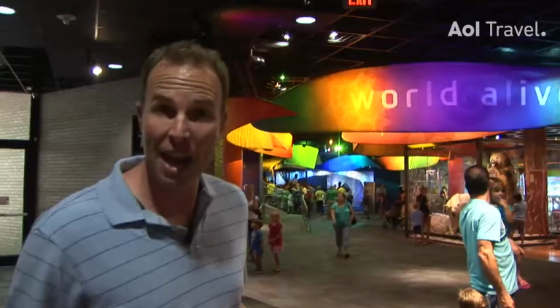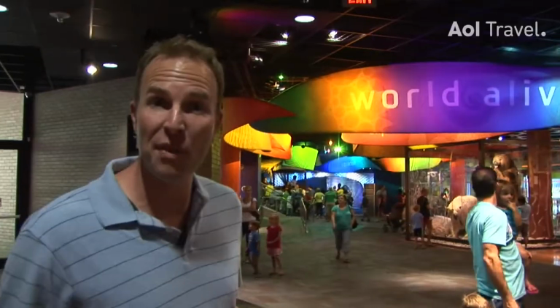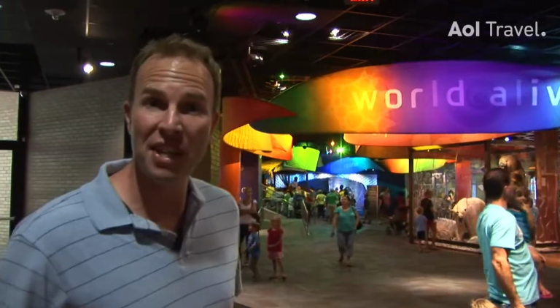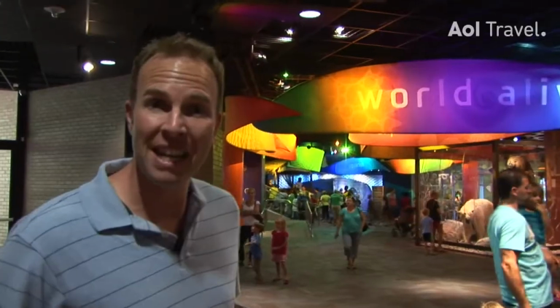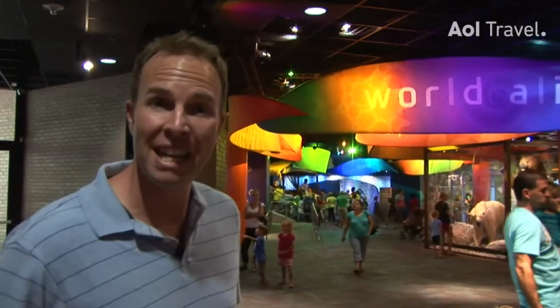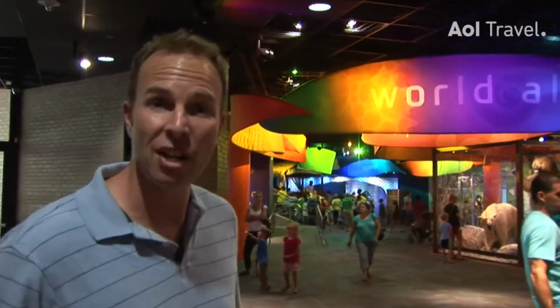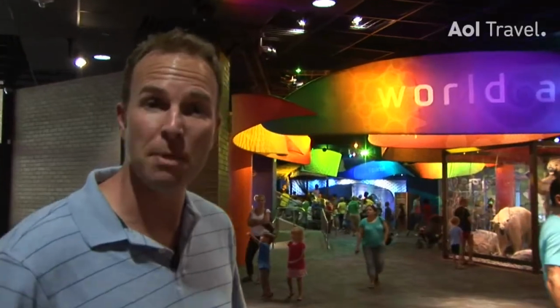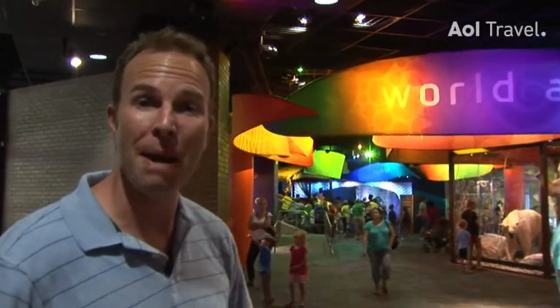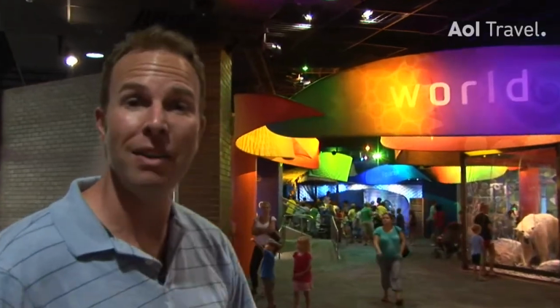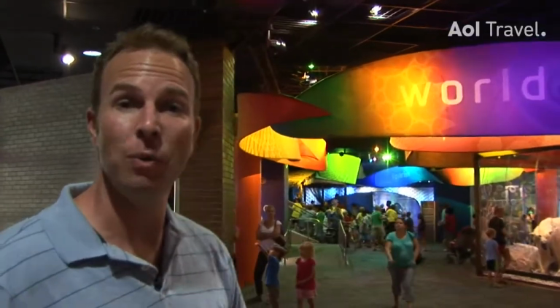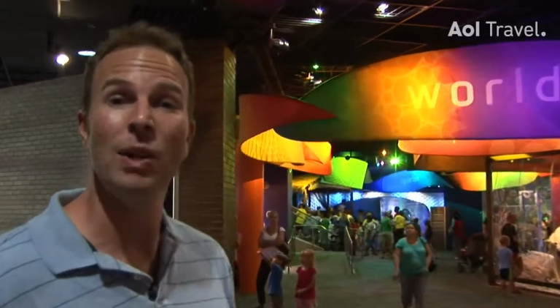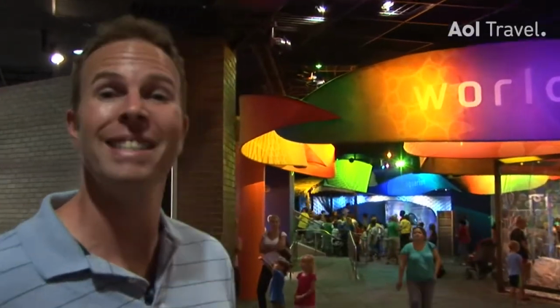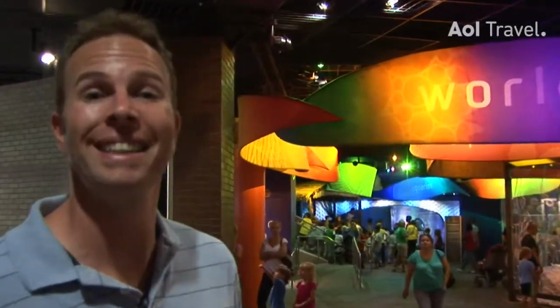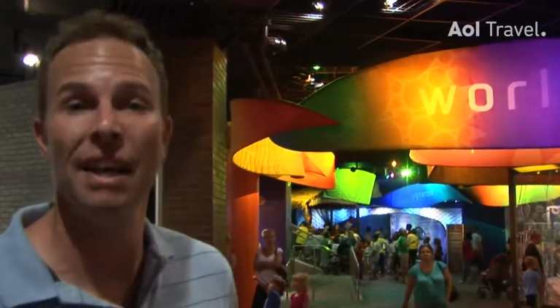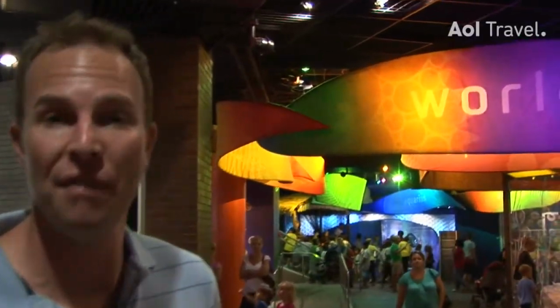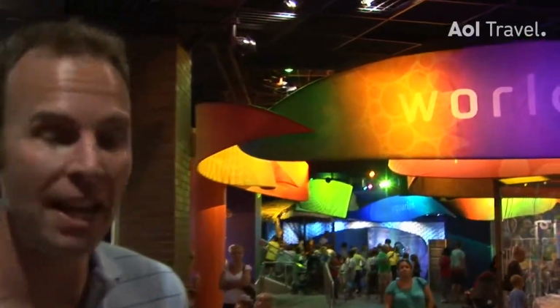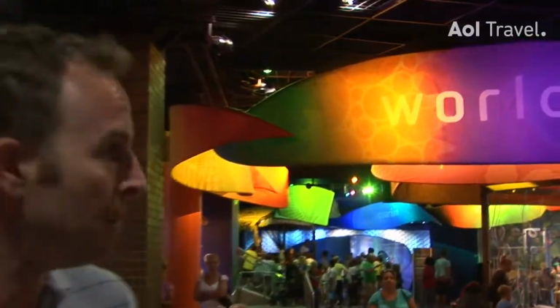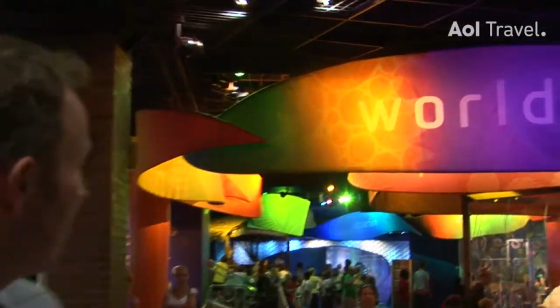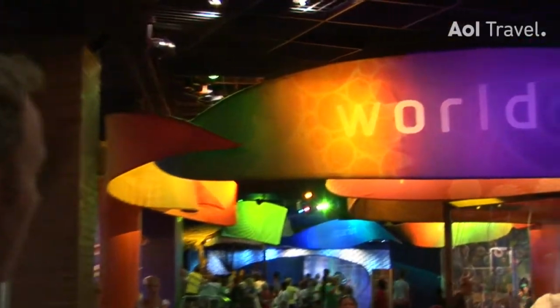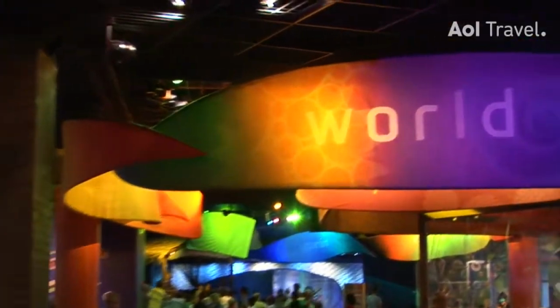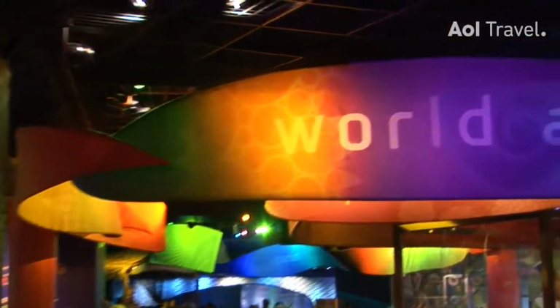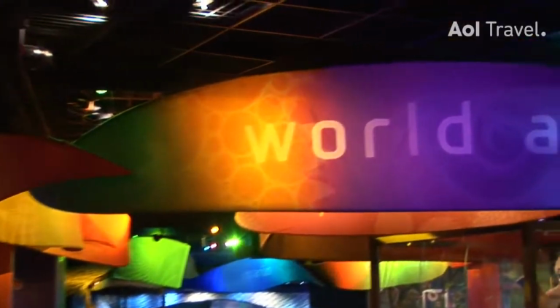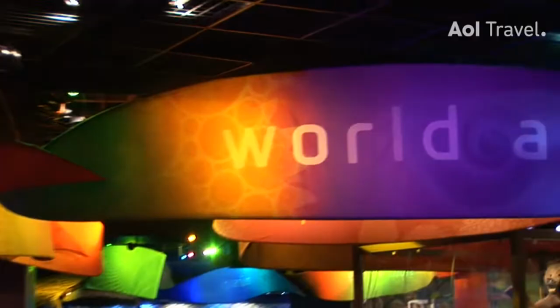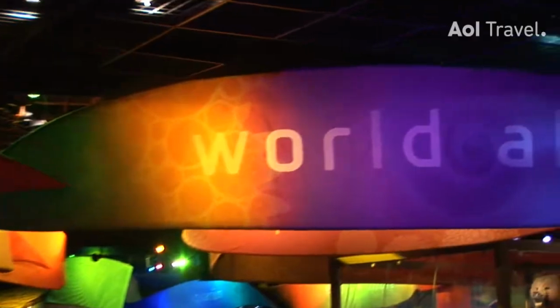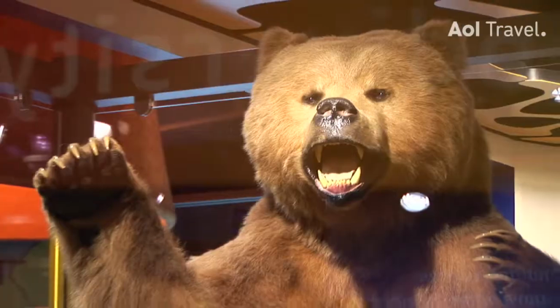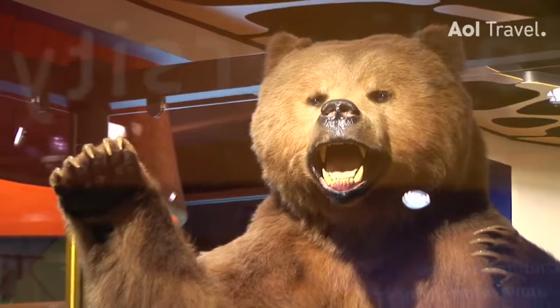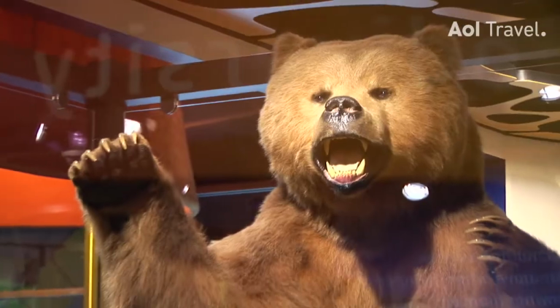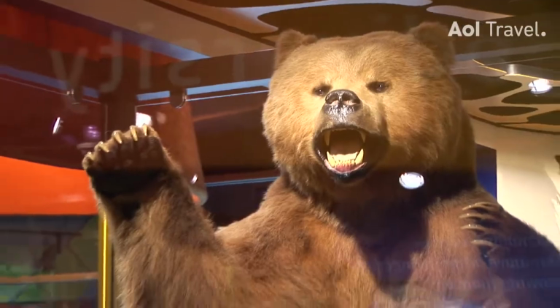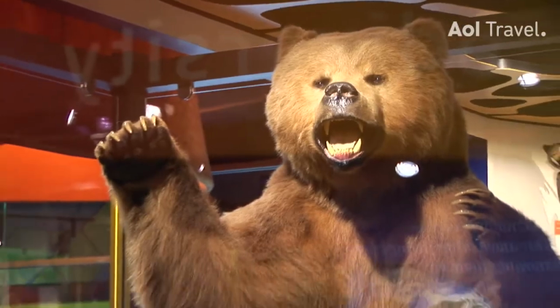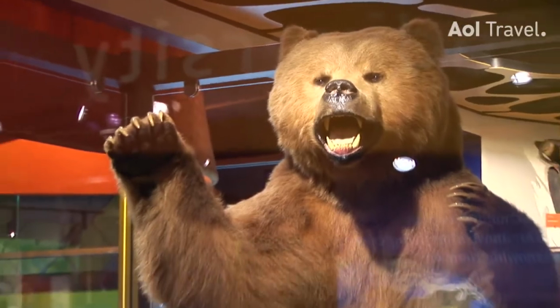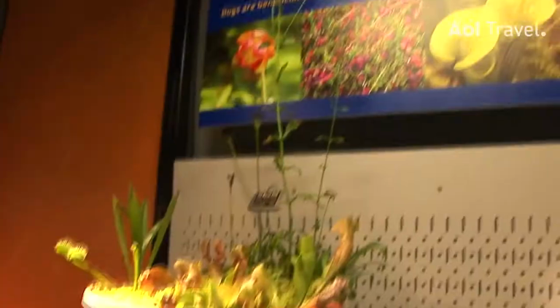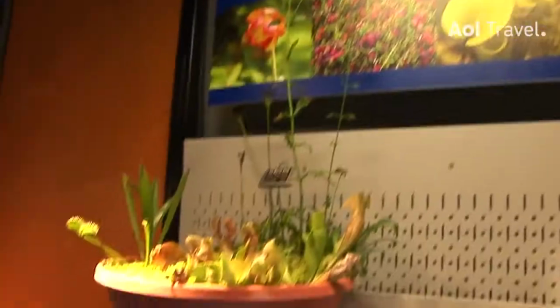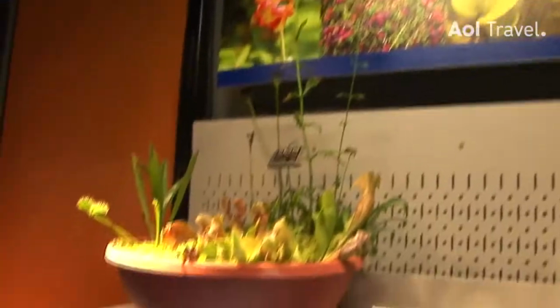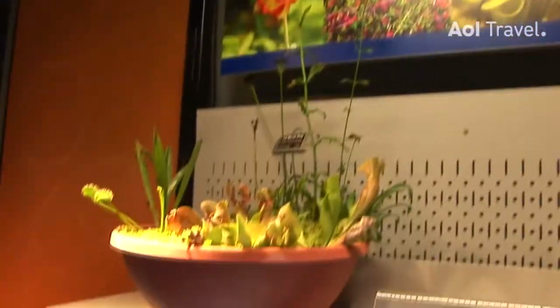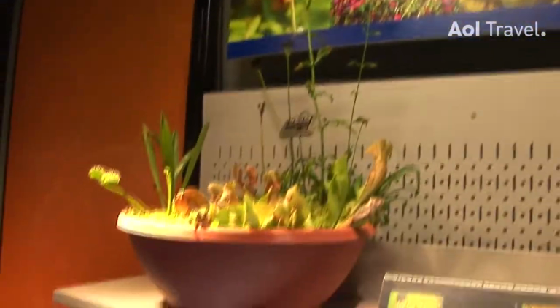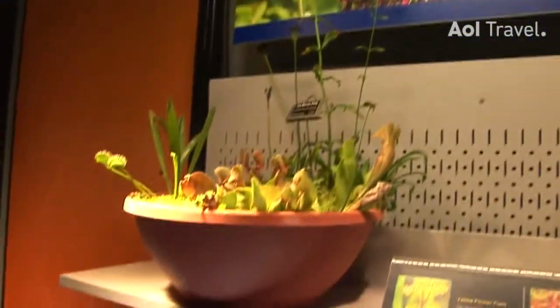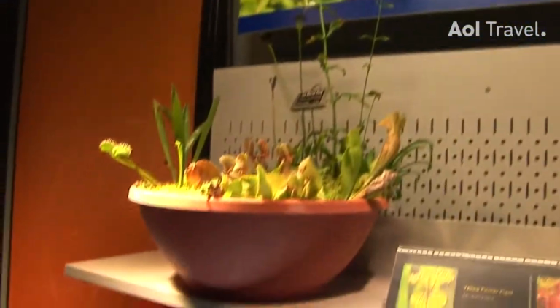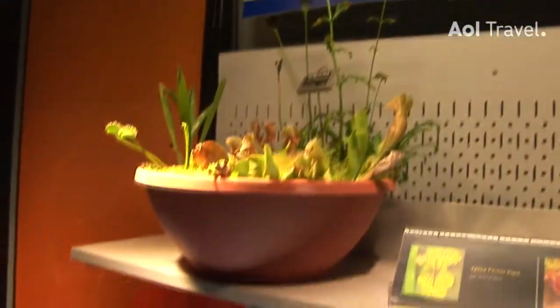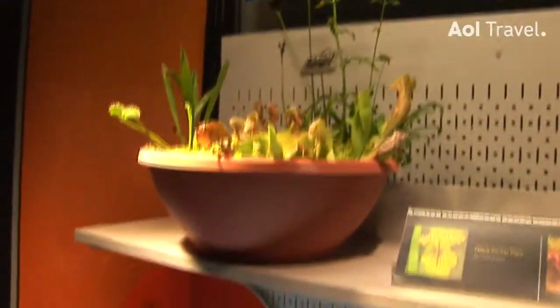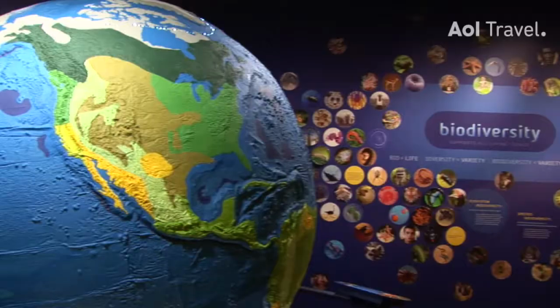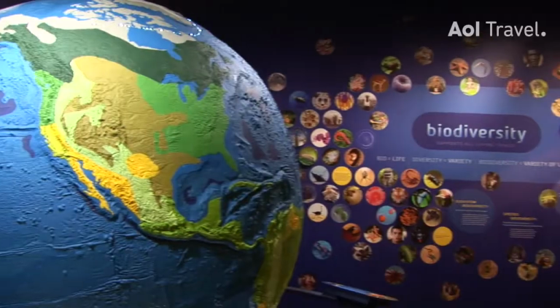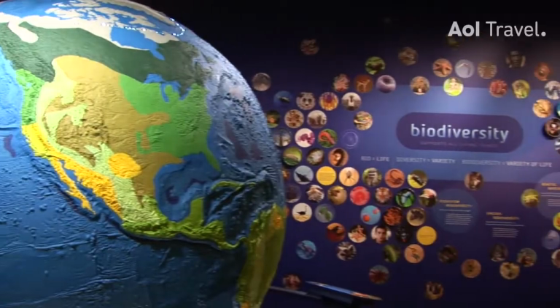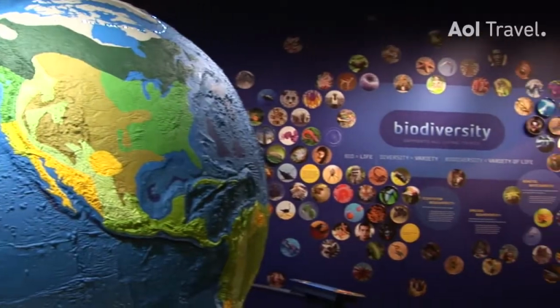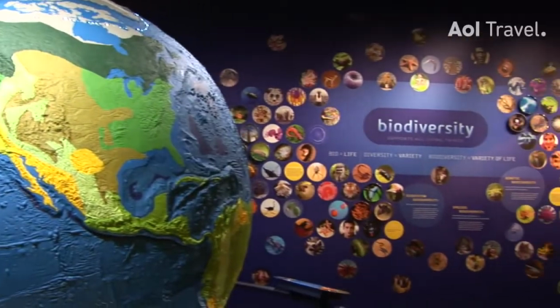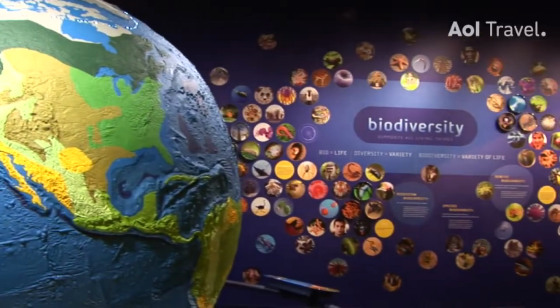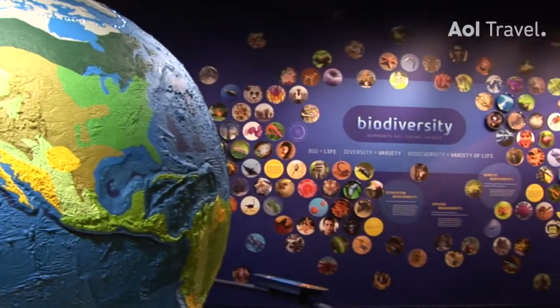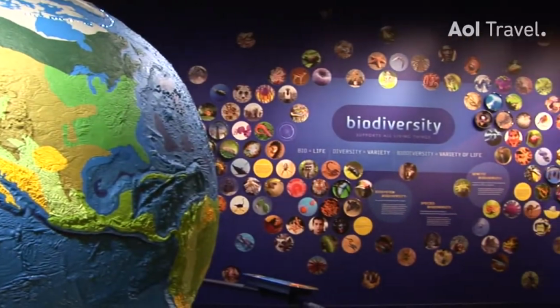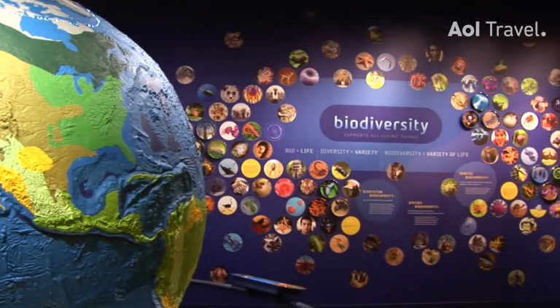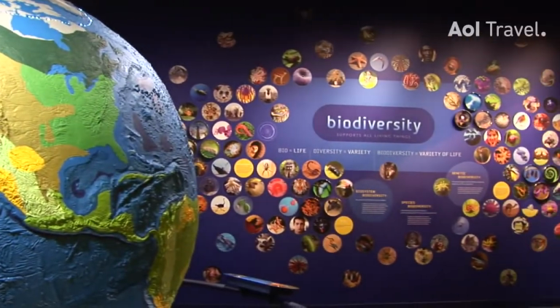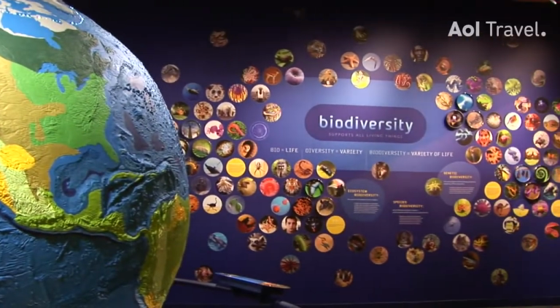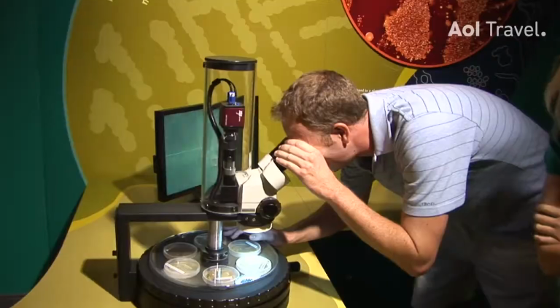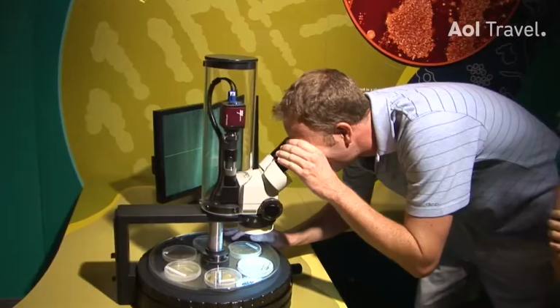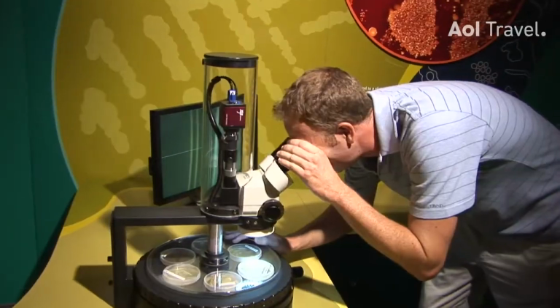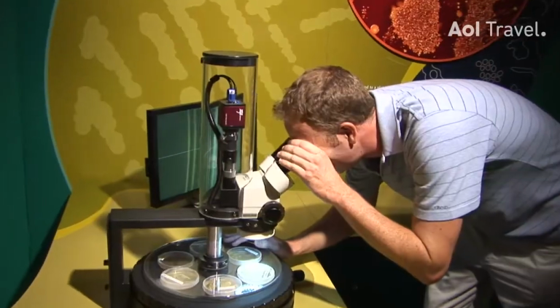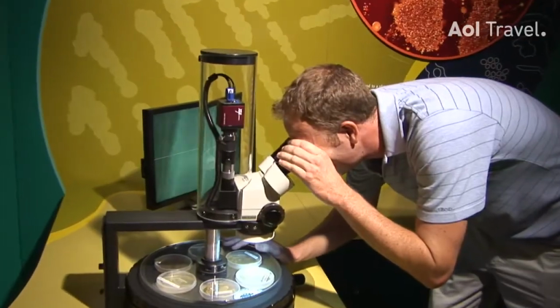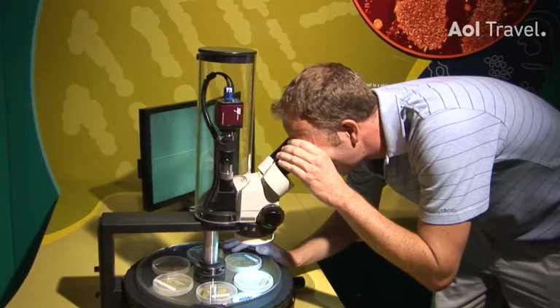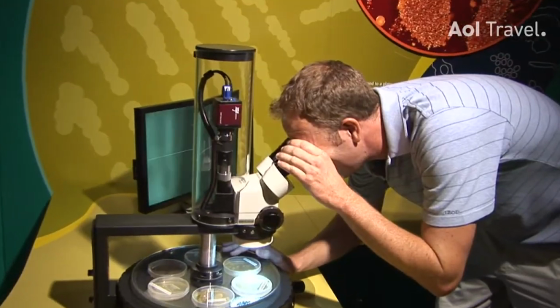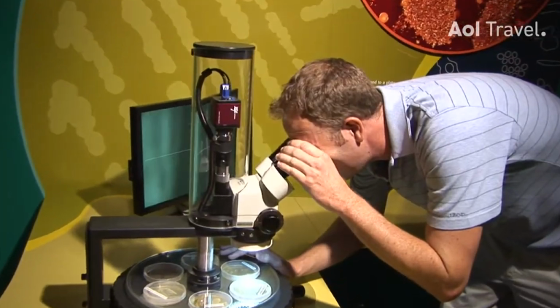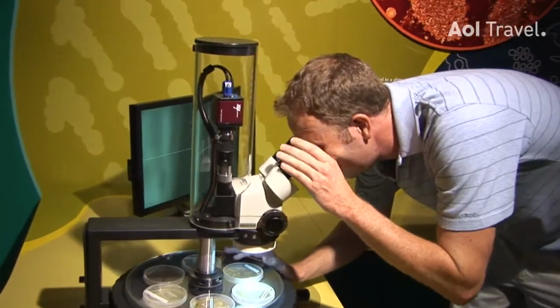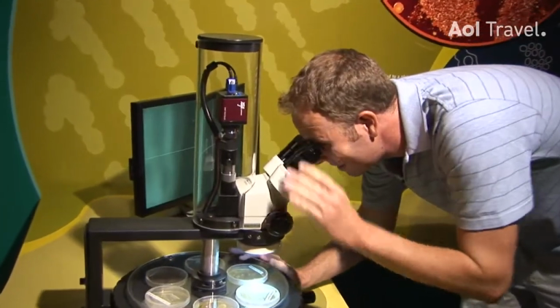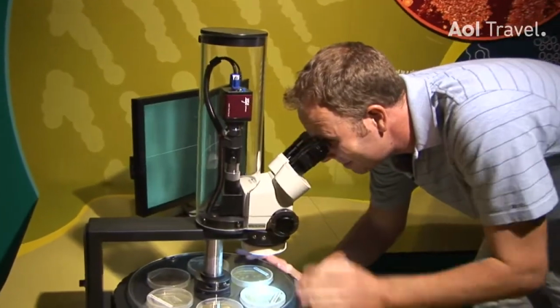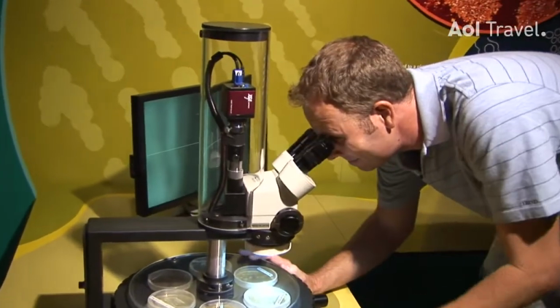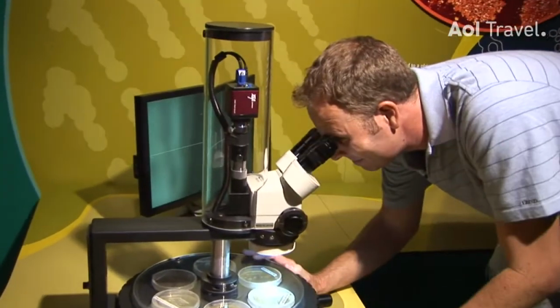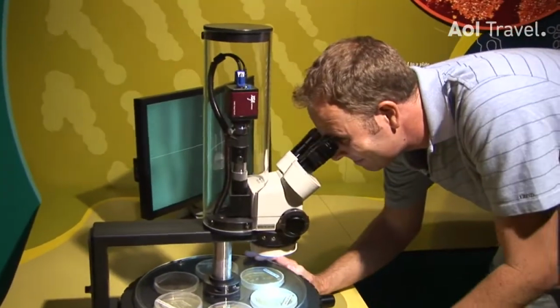Everything in here is about what's living, anything from animals to plants to biodiversity. They even have a little lab over here — it's very cool for you.